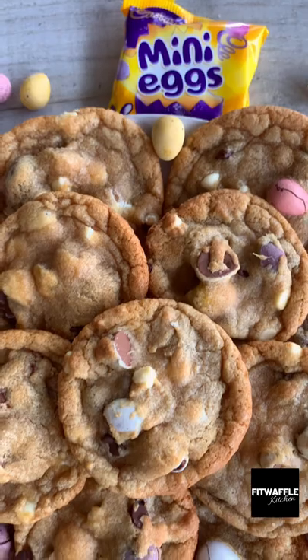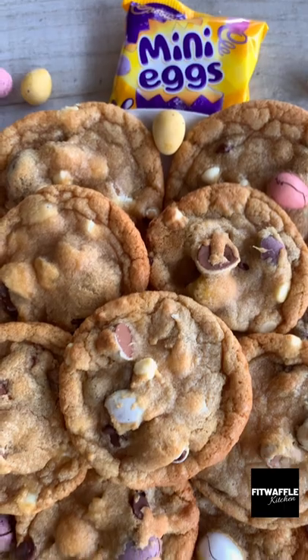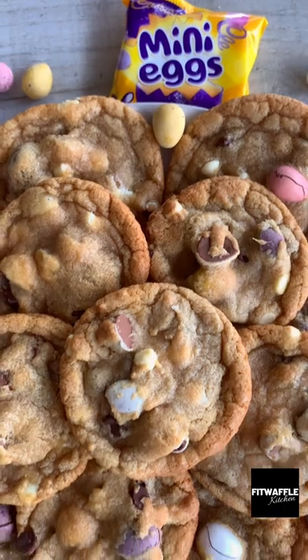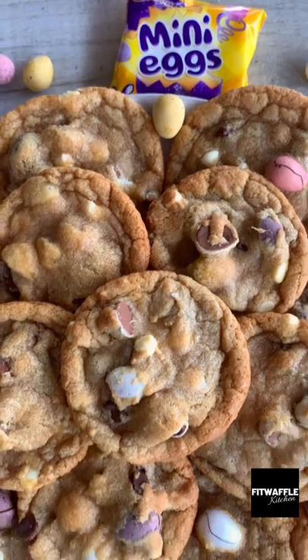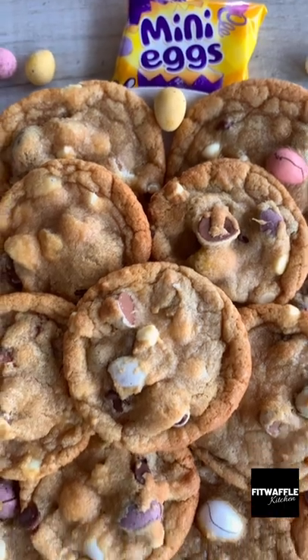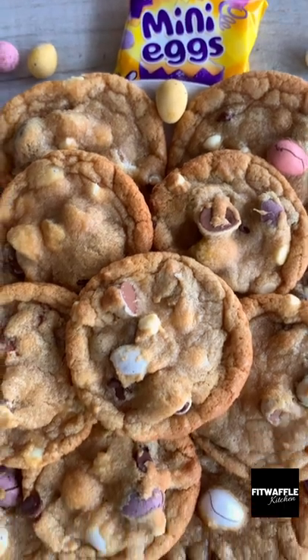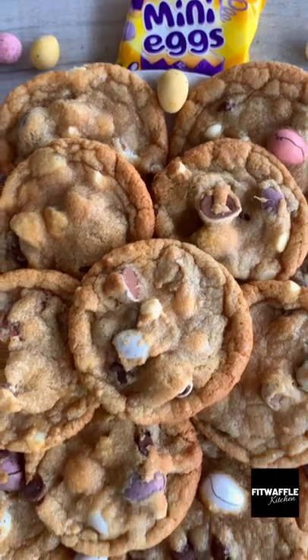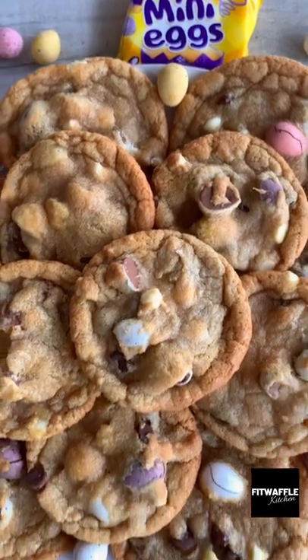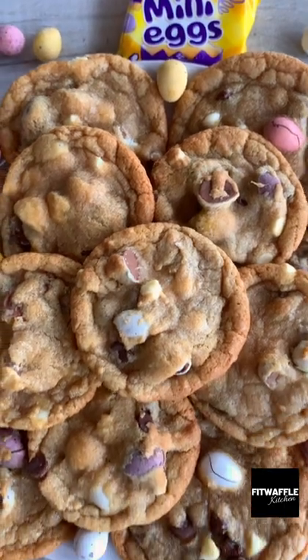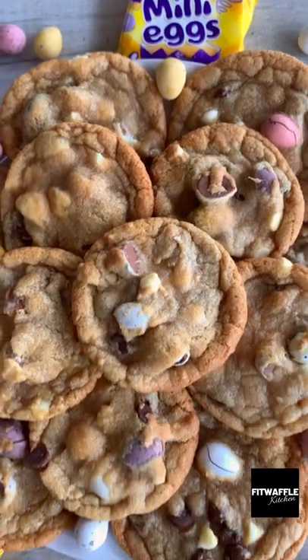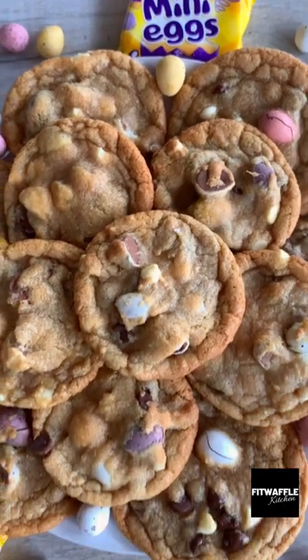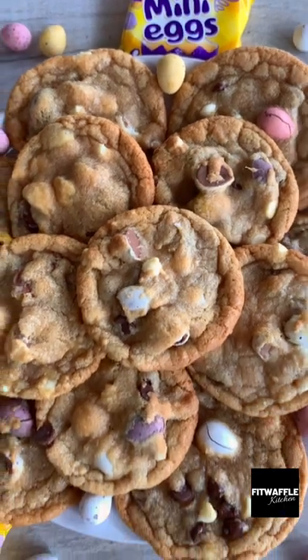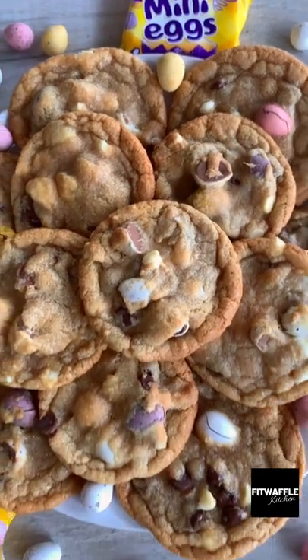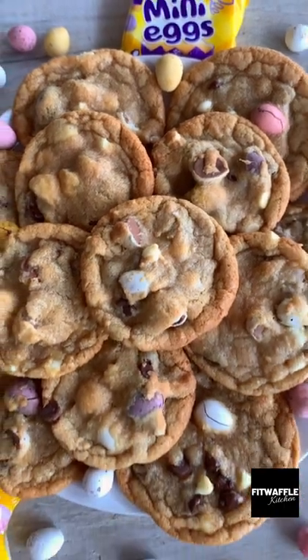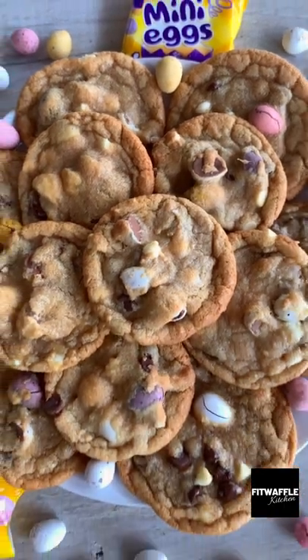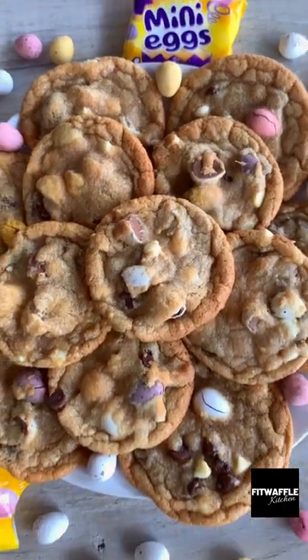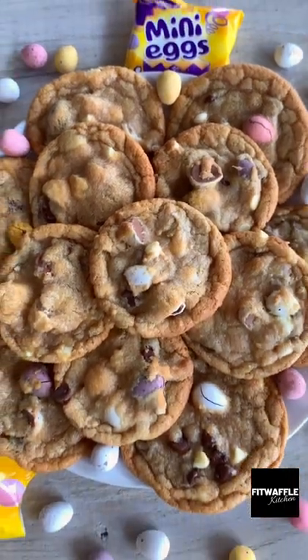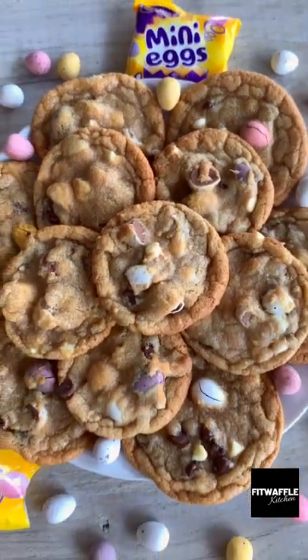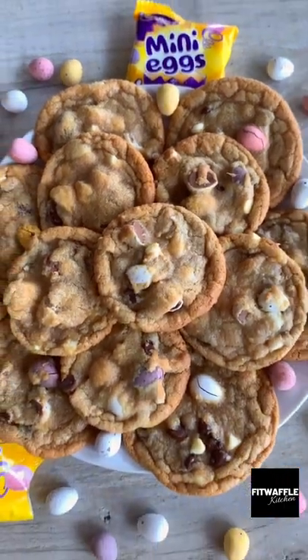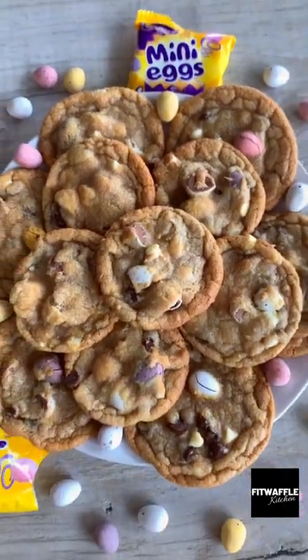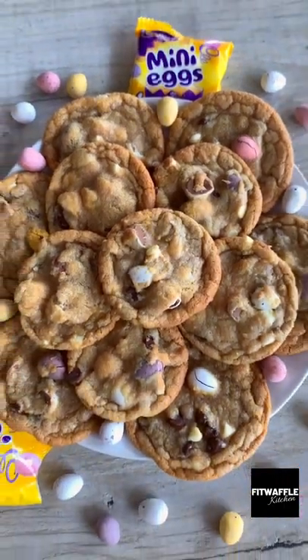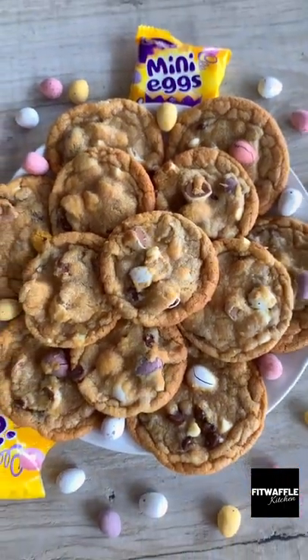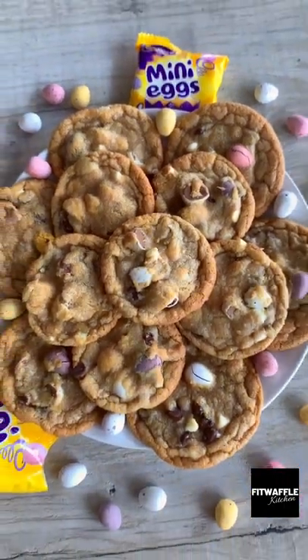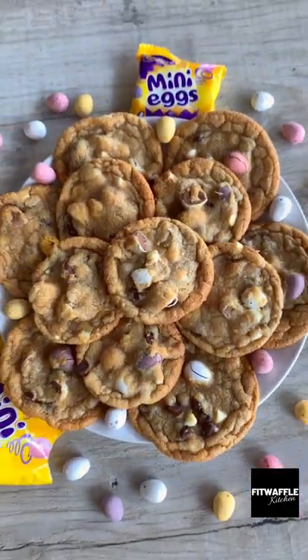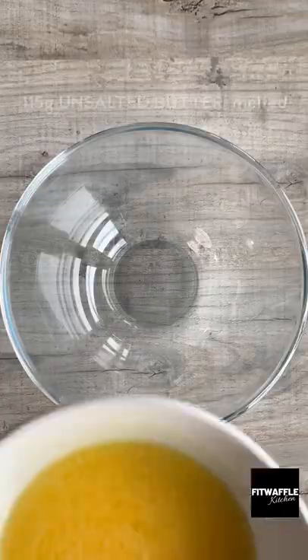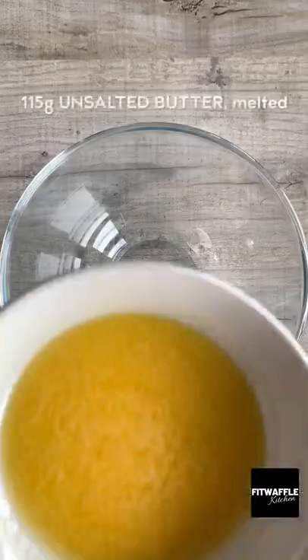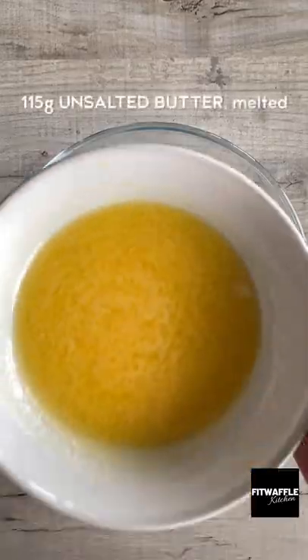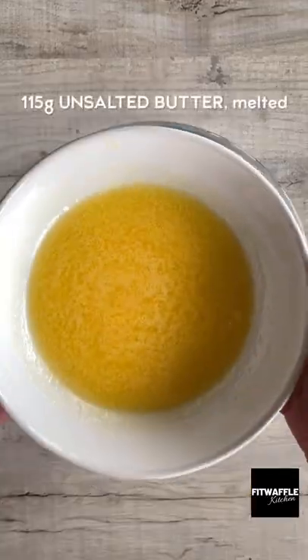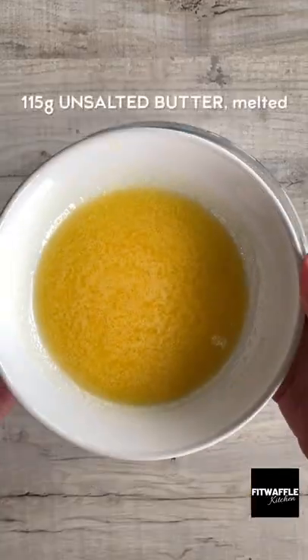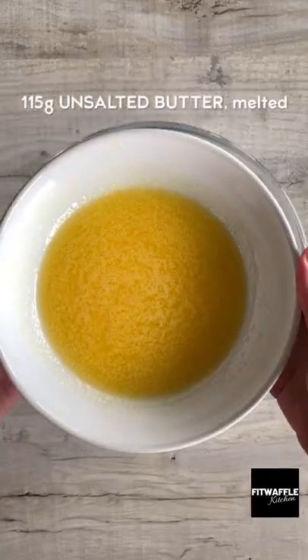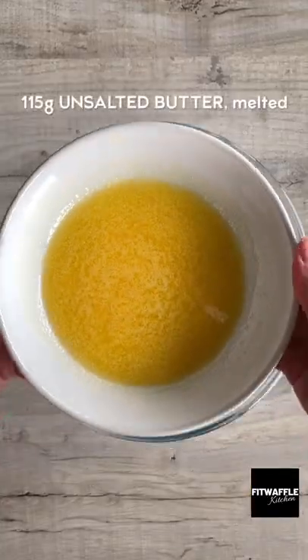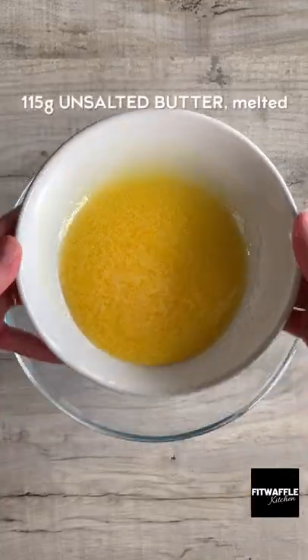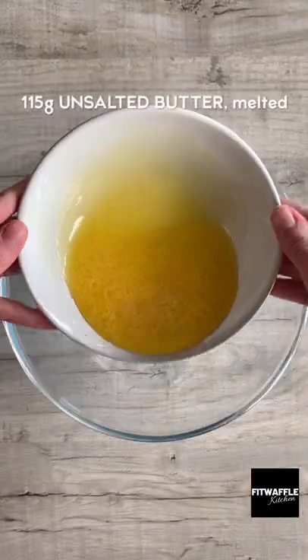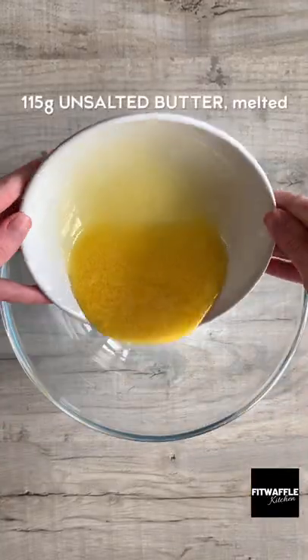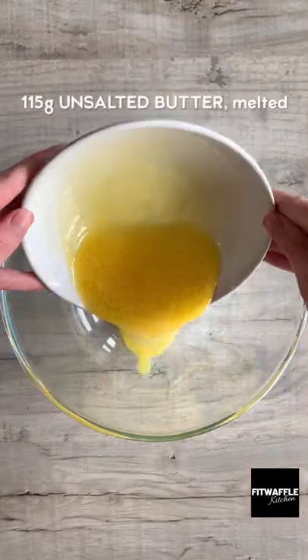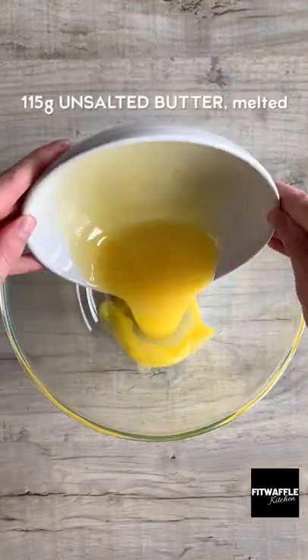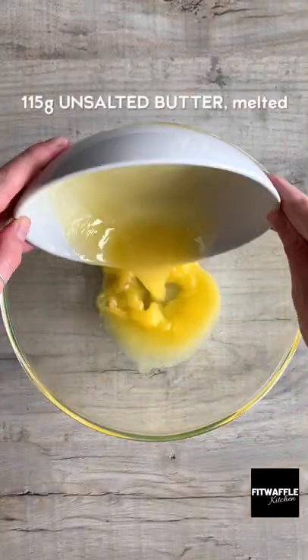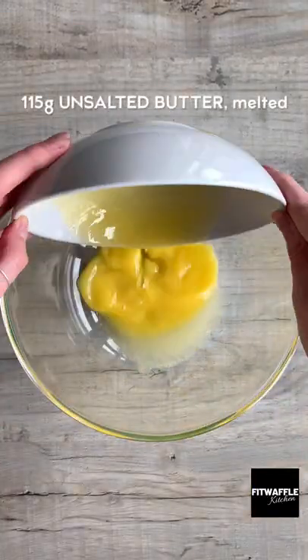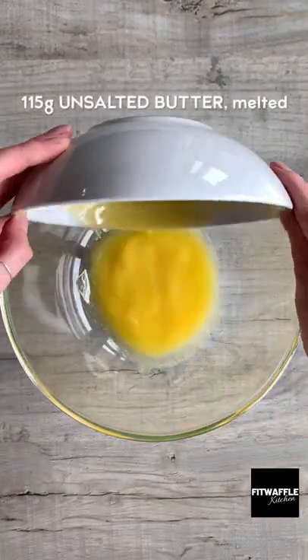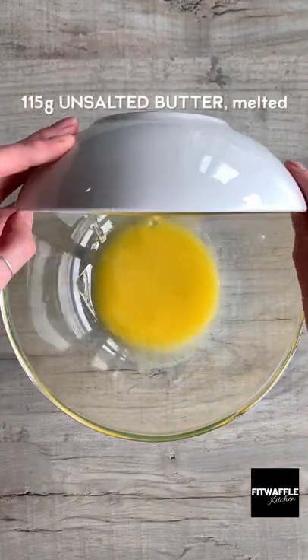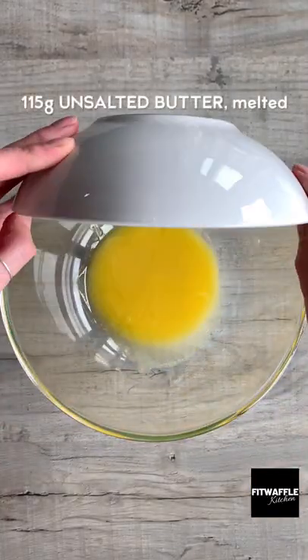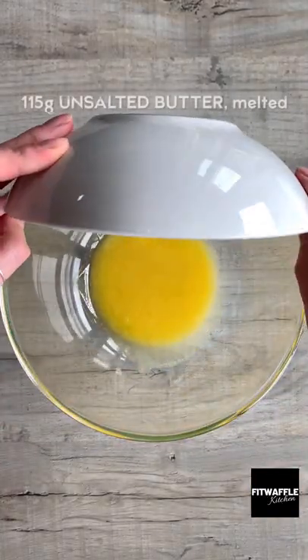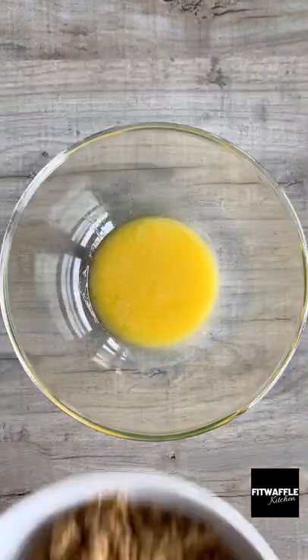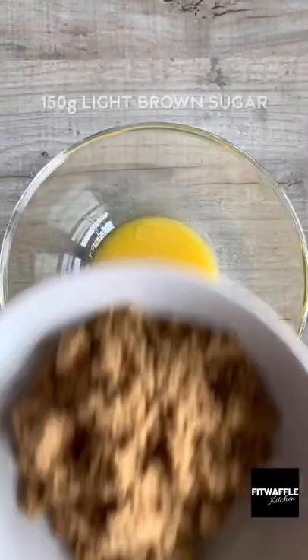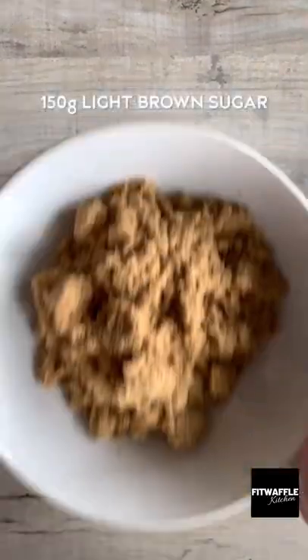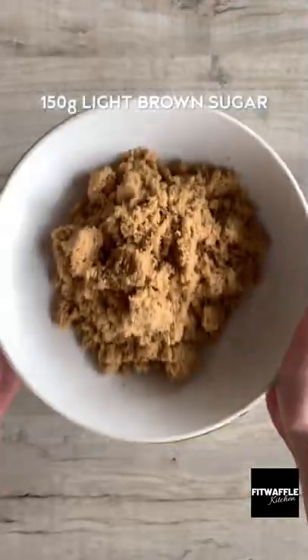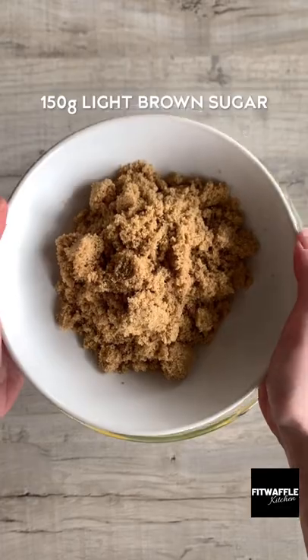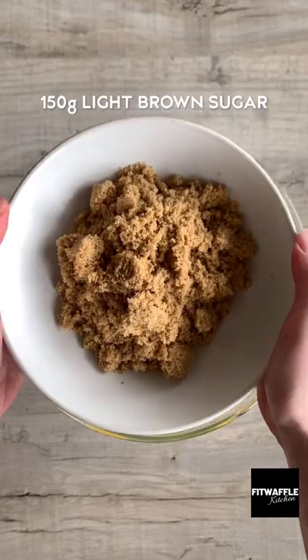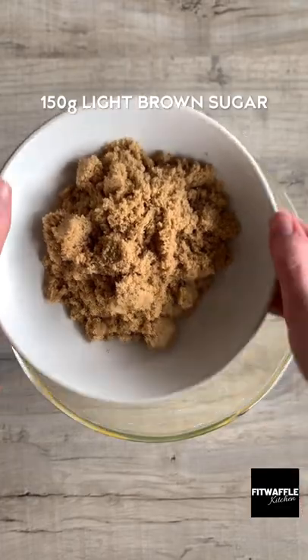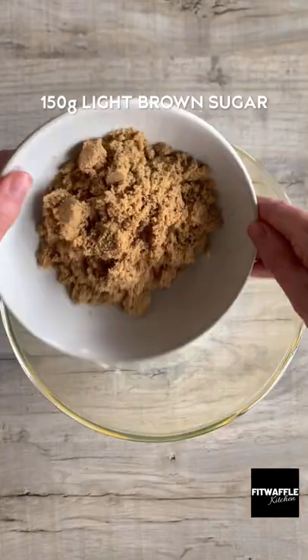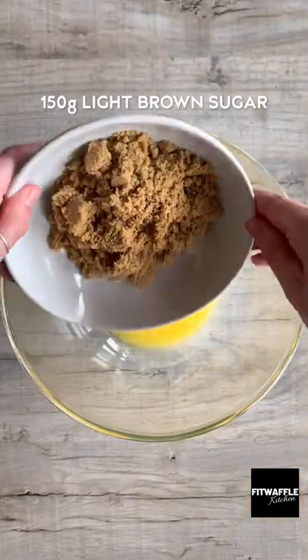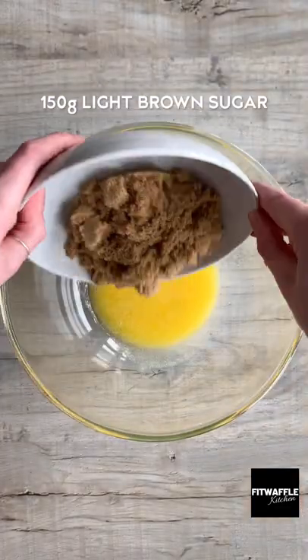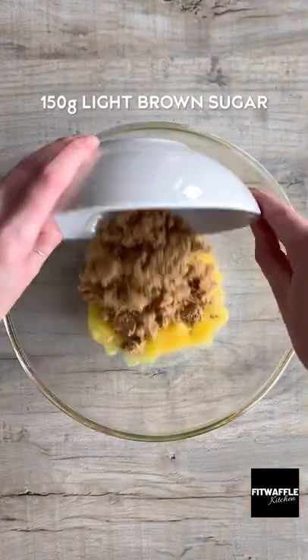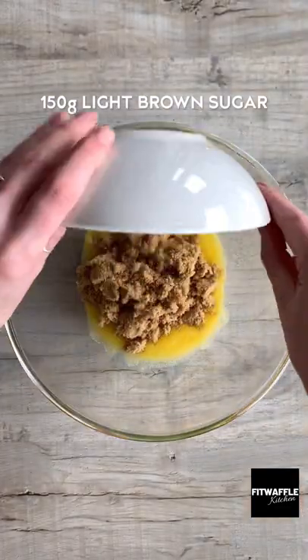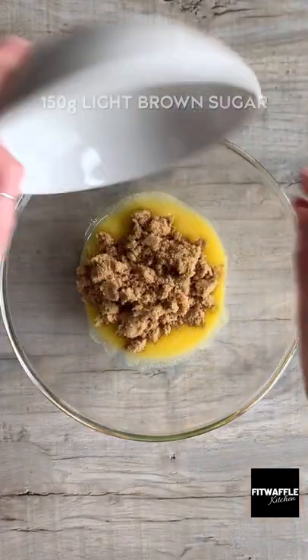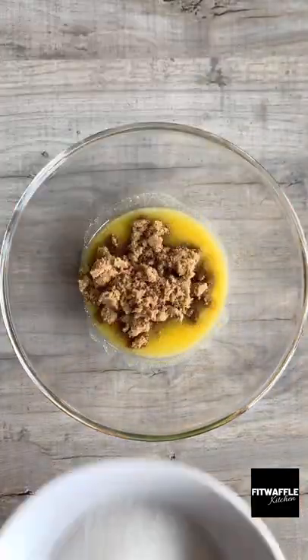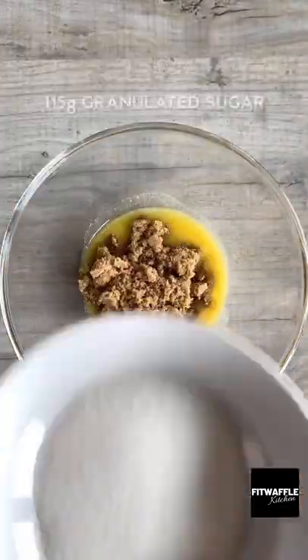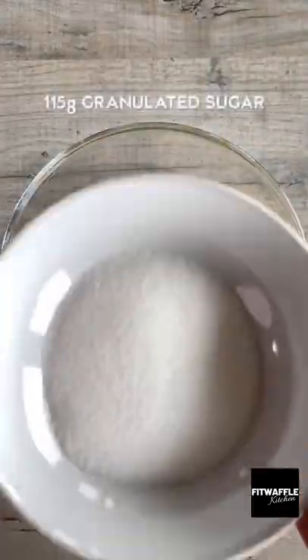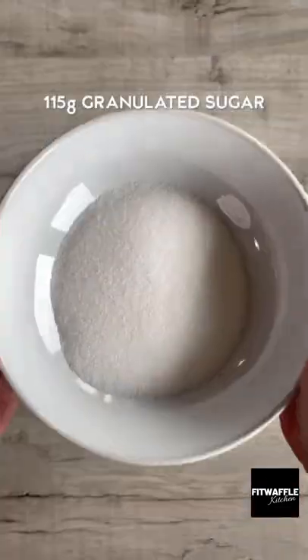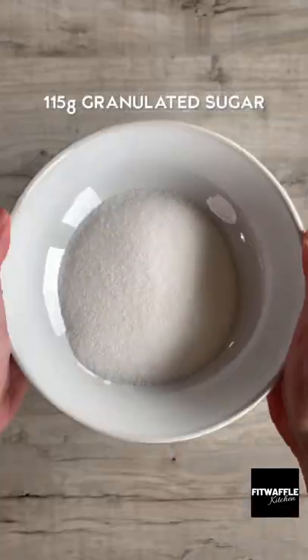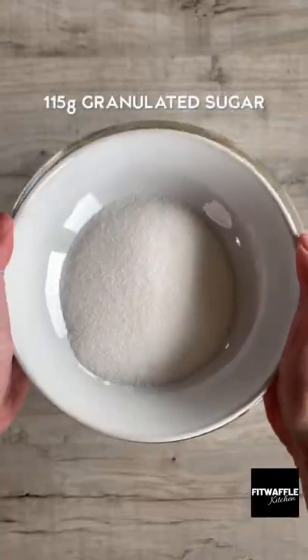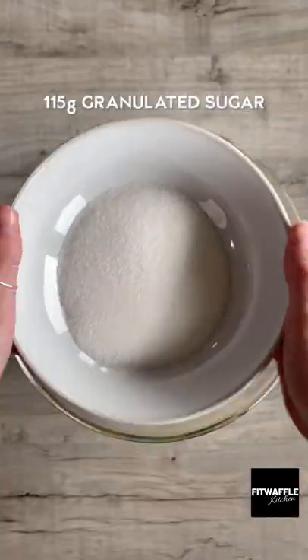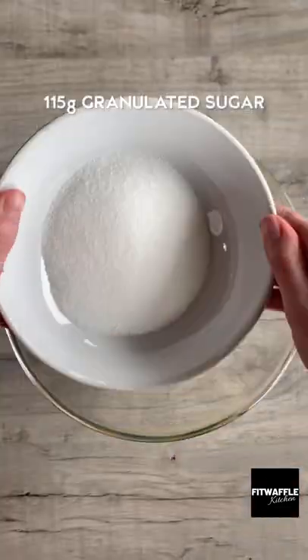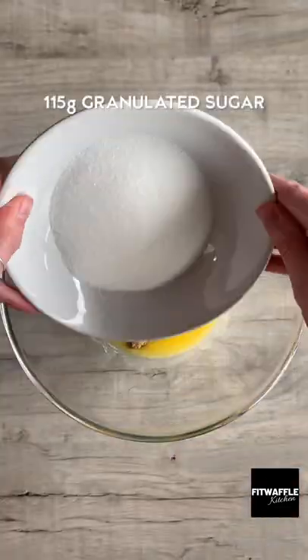What's up guys? Today we're going to be making the best mini eggs Subway style cookies. Honestly, I think these are the best cookies I've ever made.